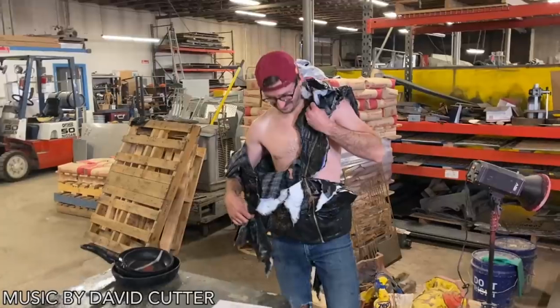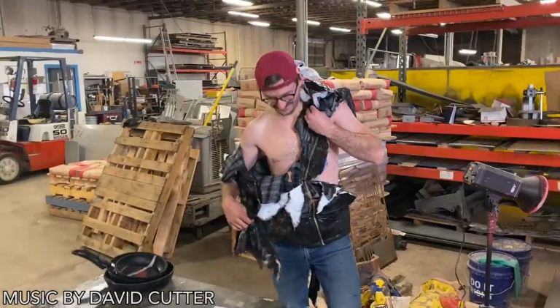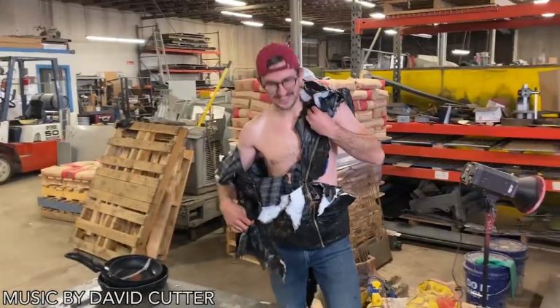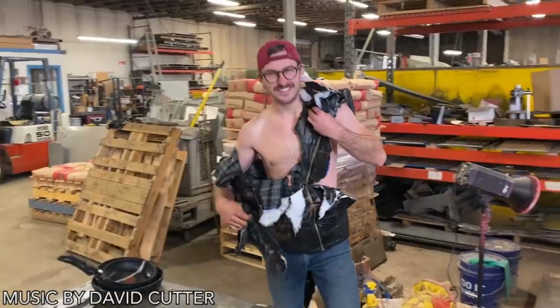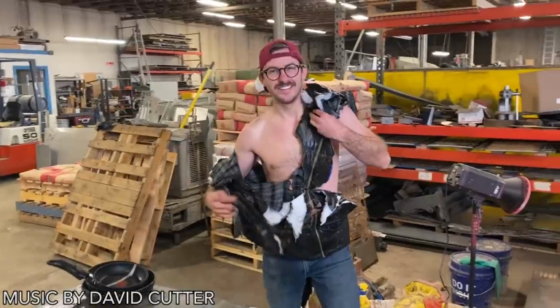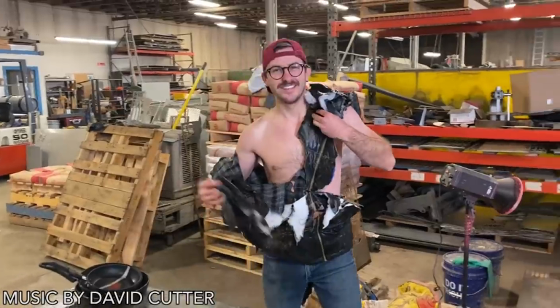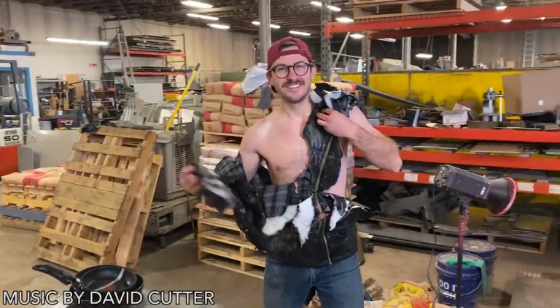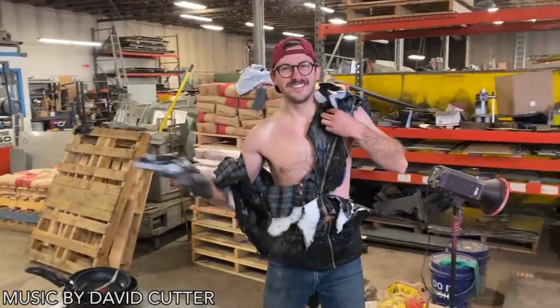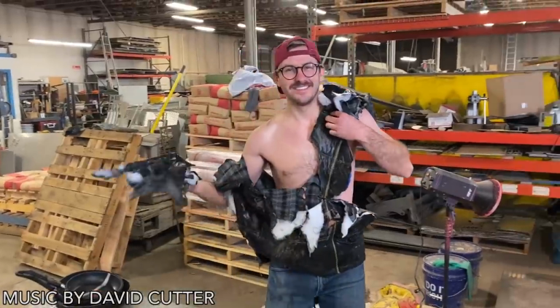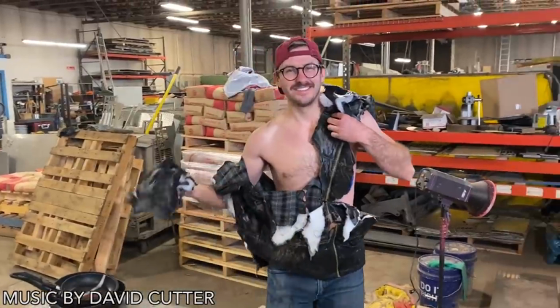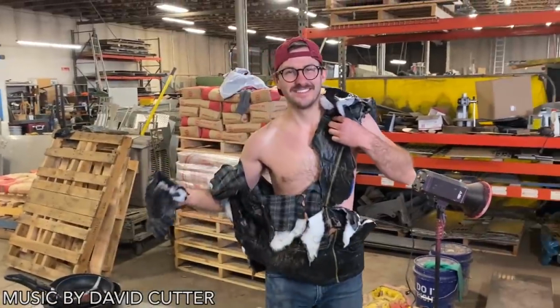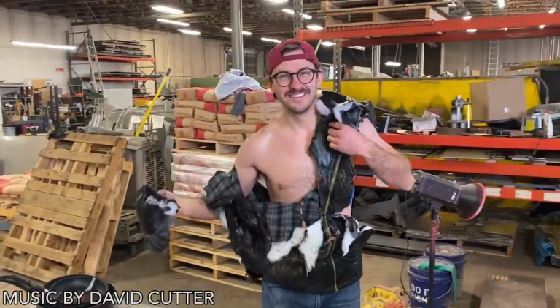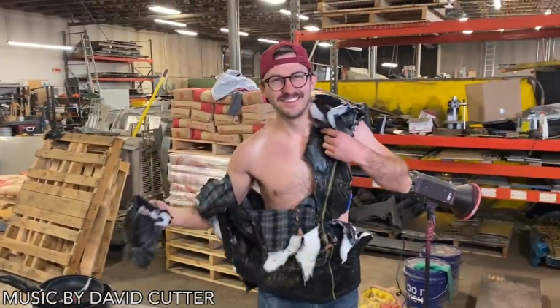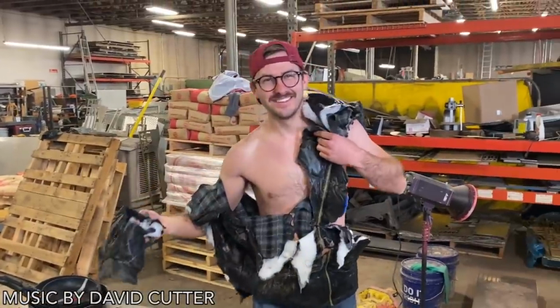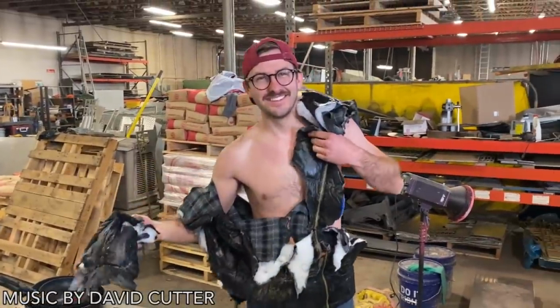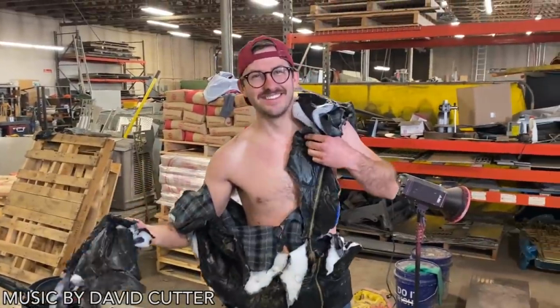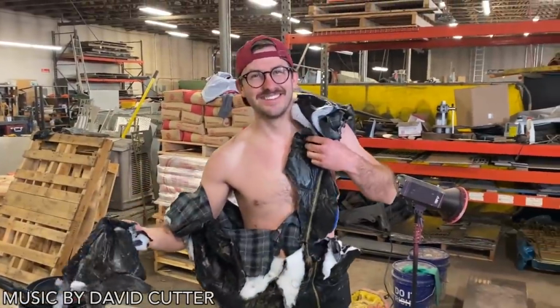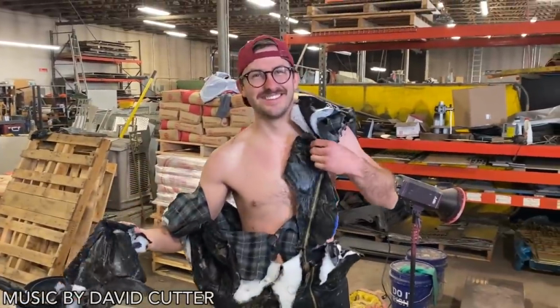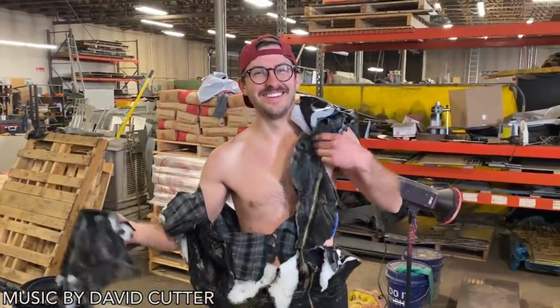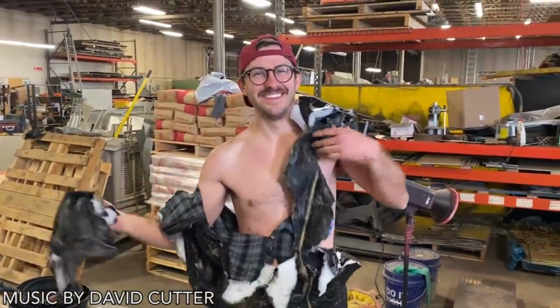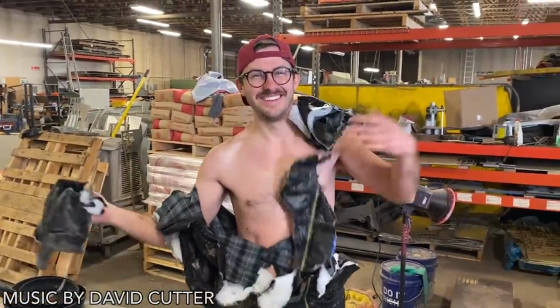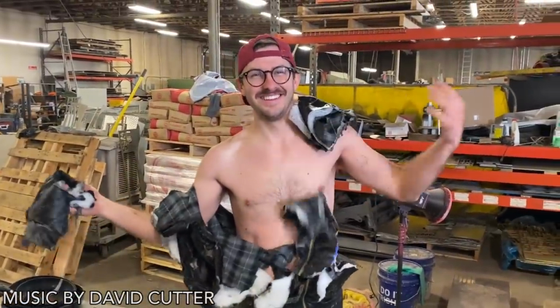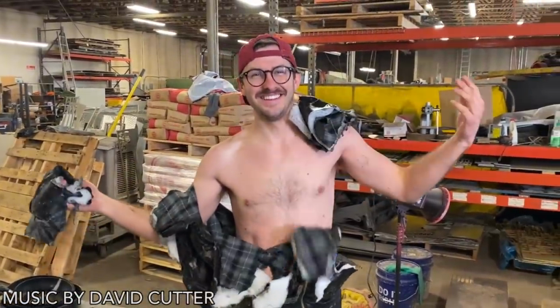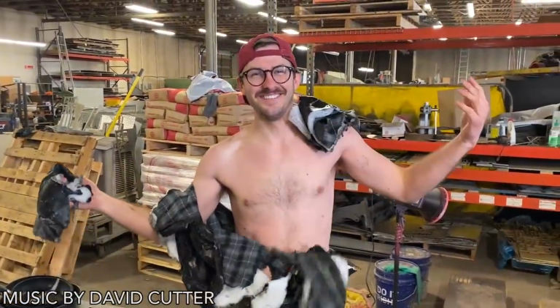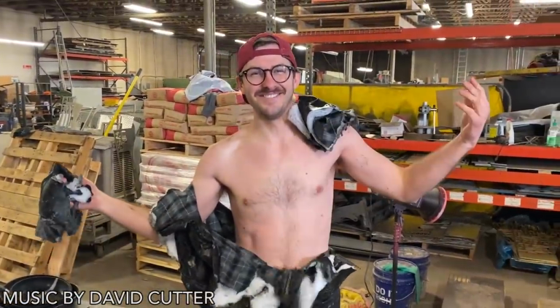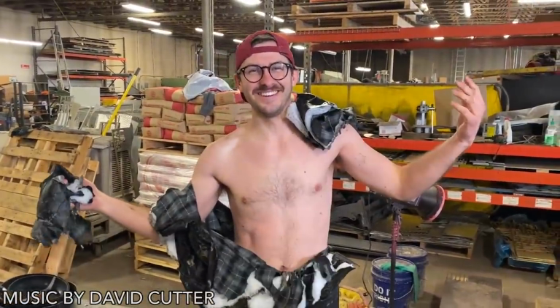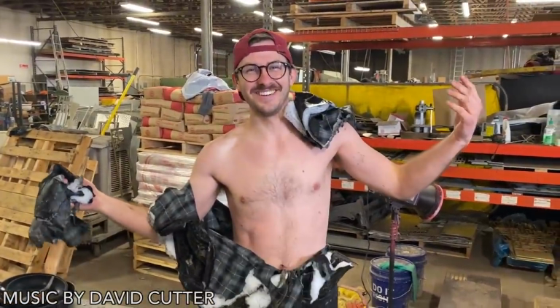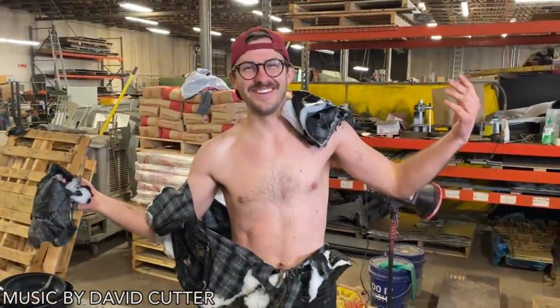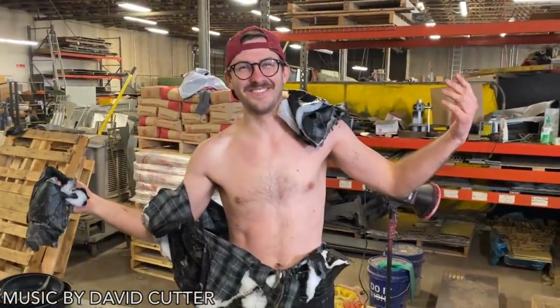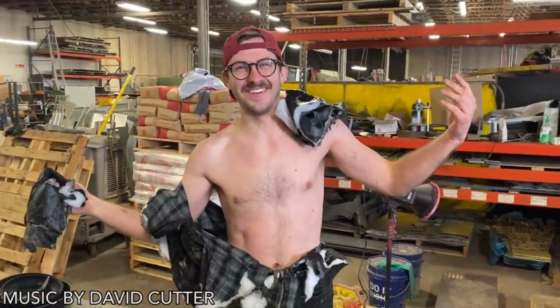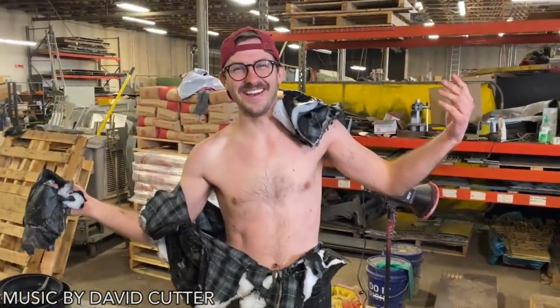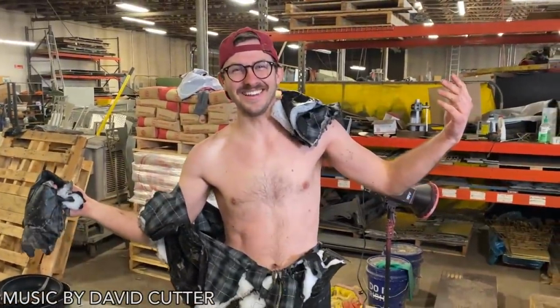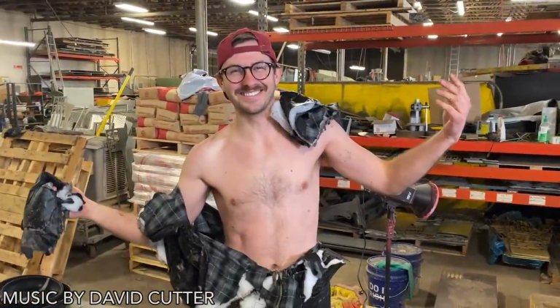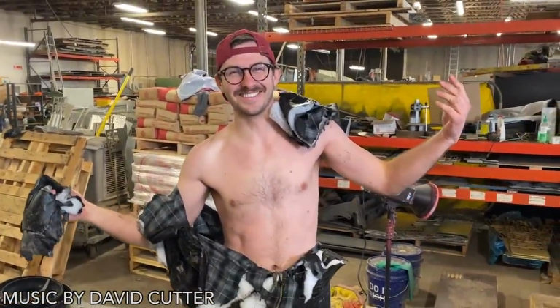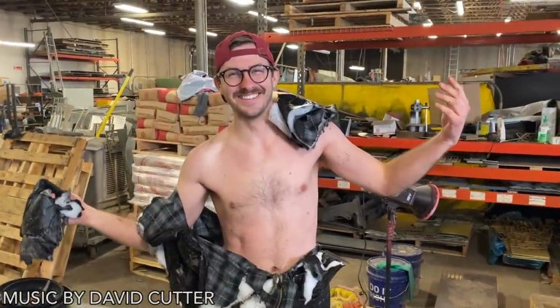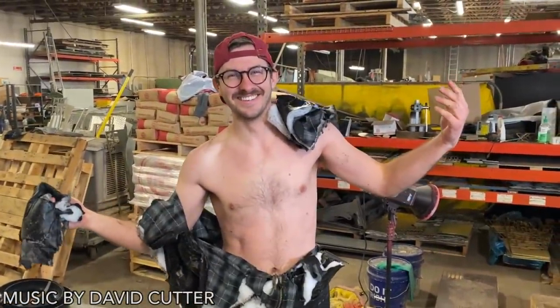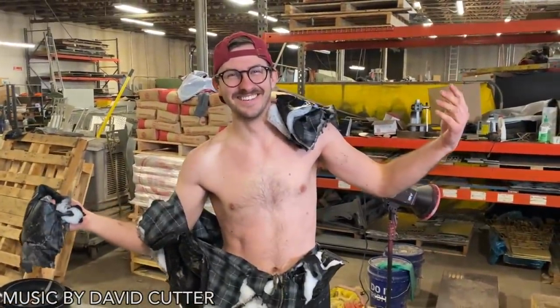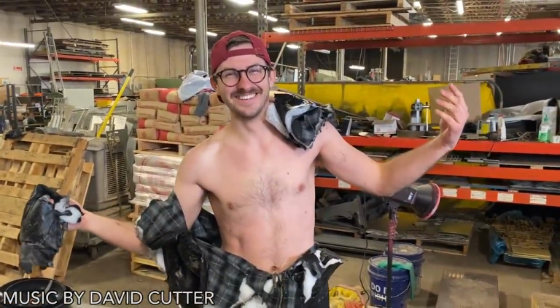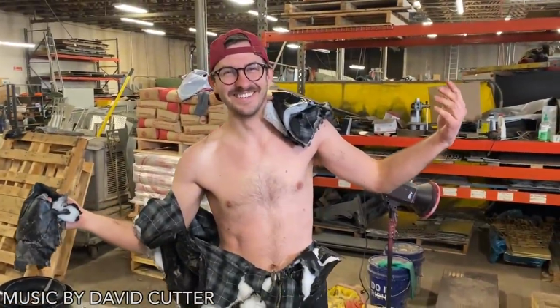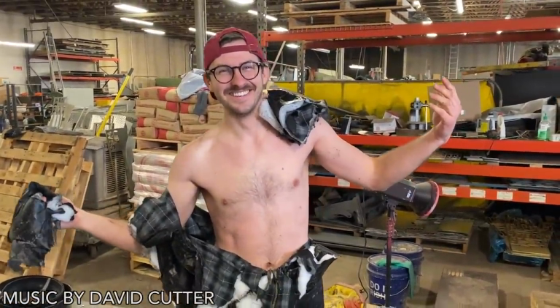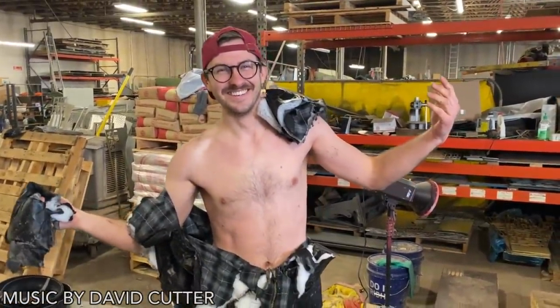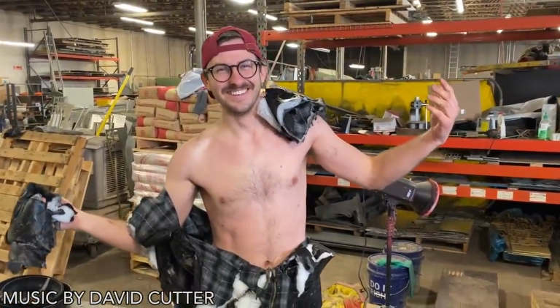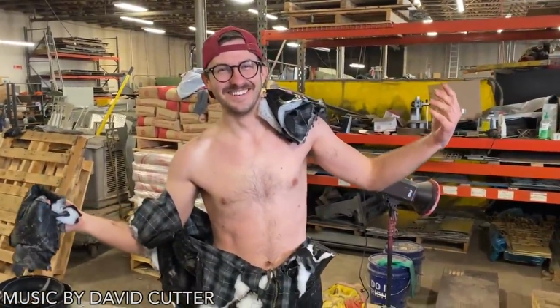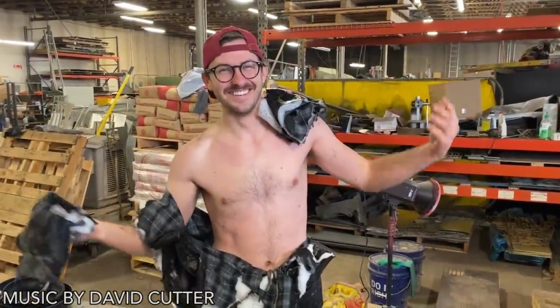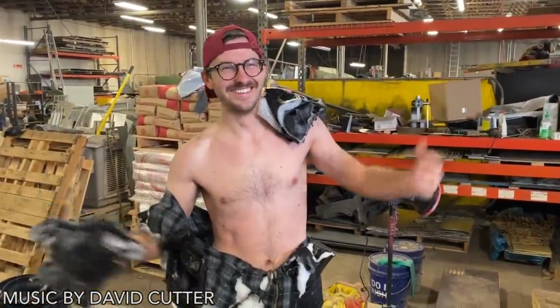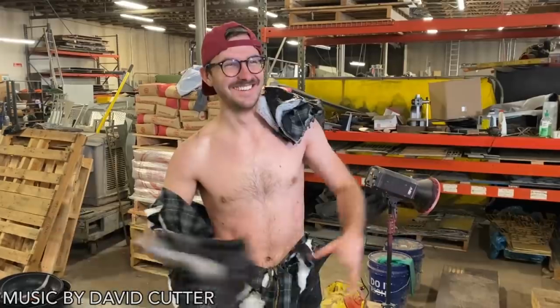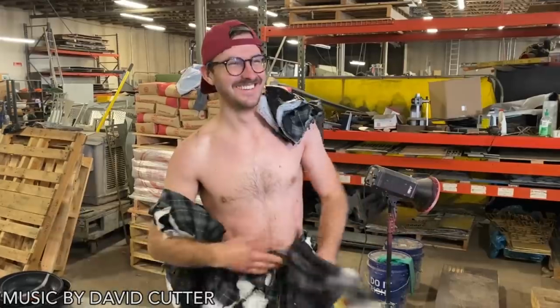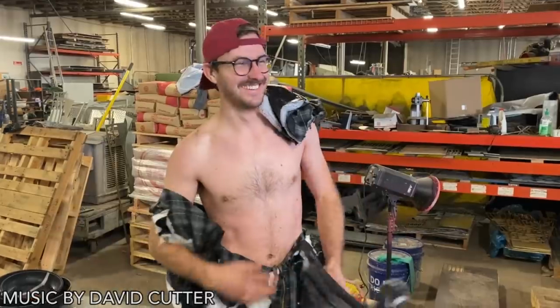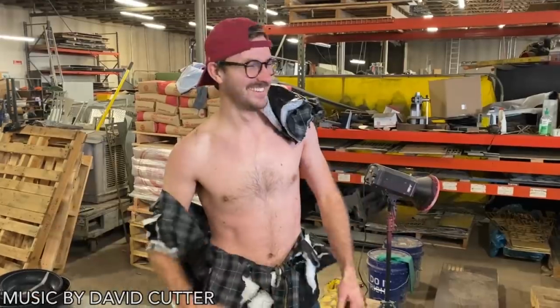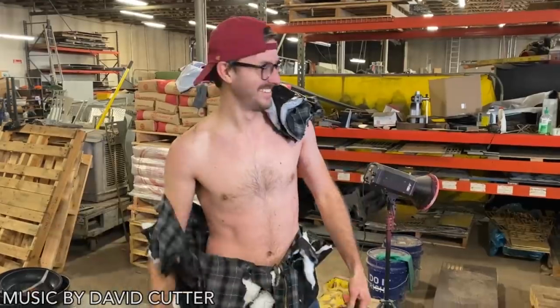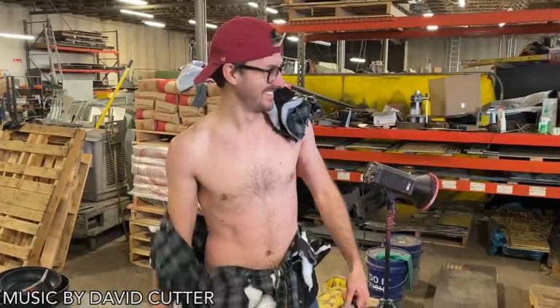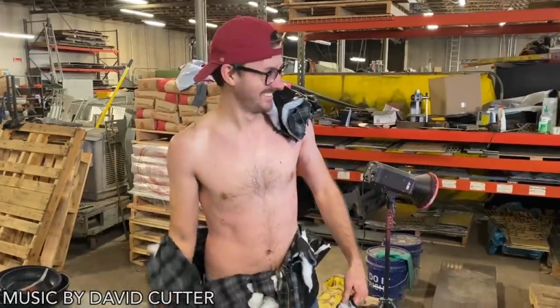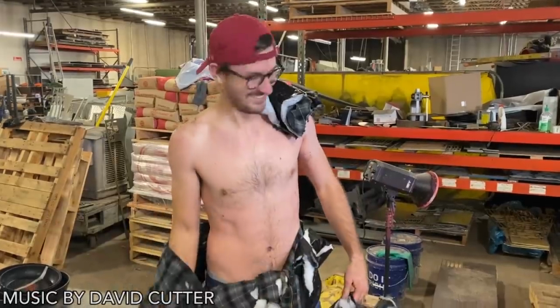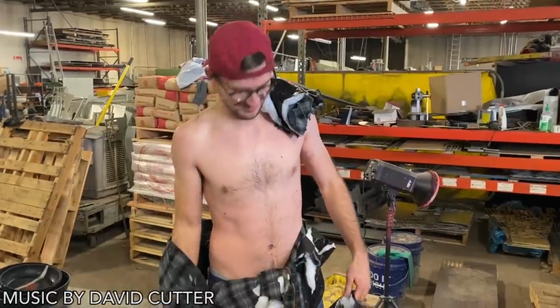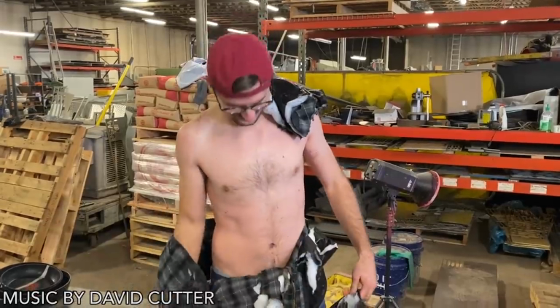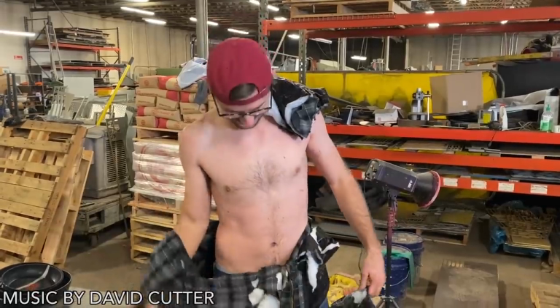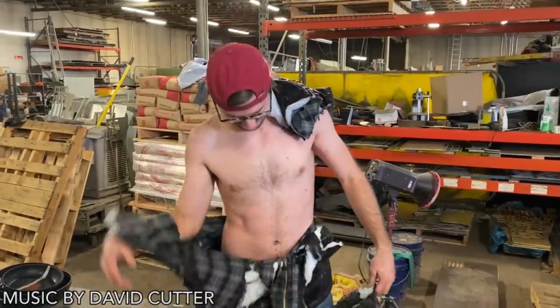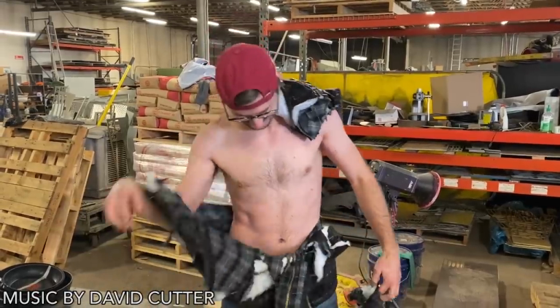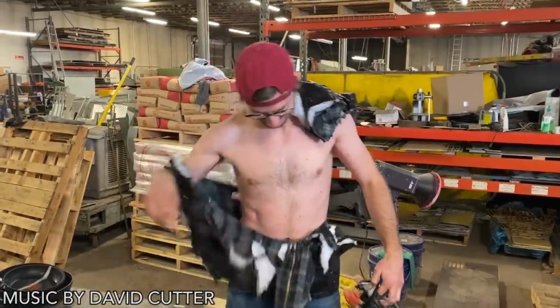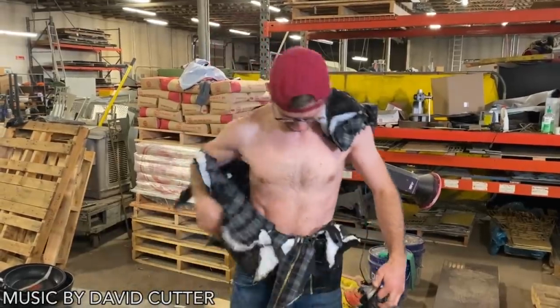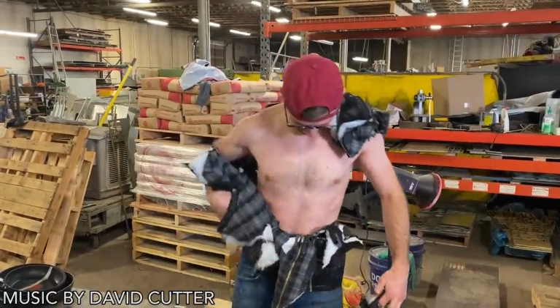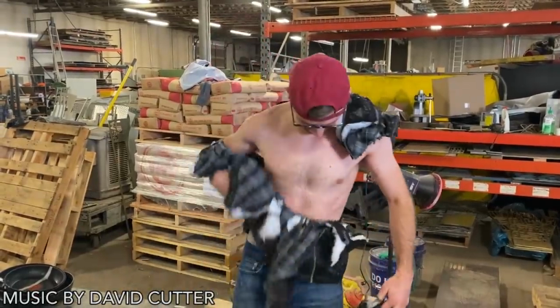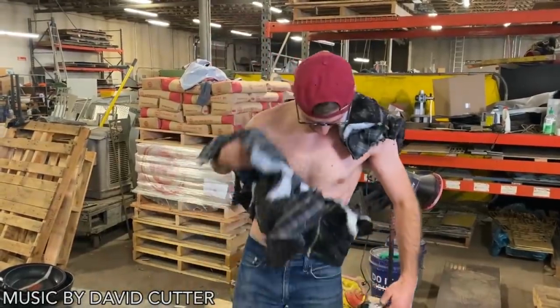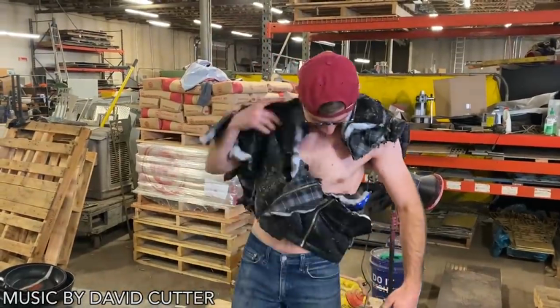Elliott was offended that I didn't try his gift on, so he's trying to show me how good it is.